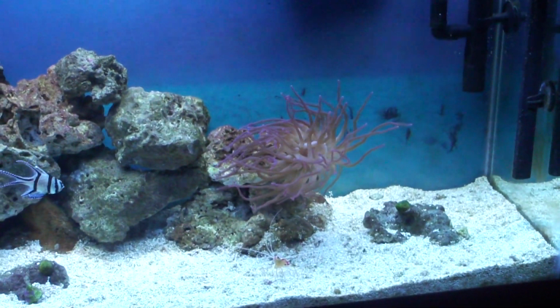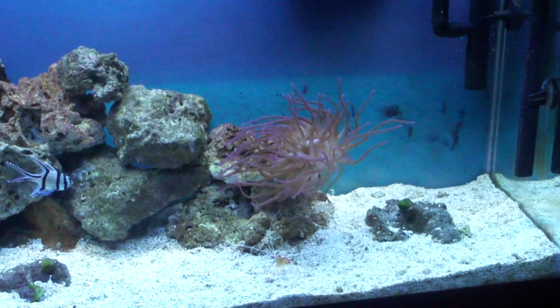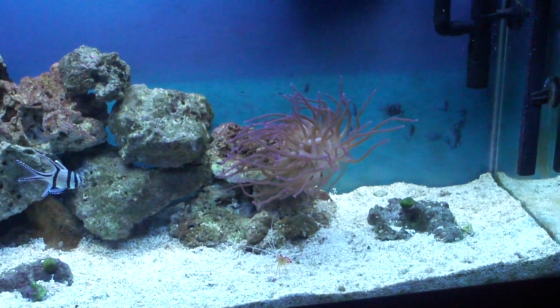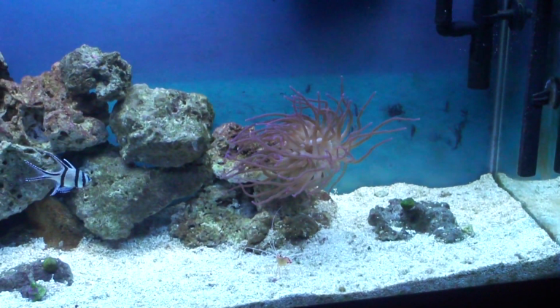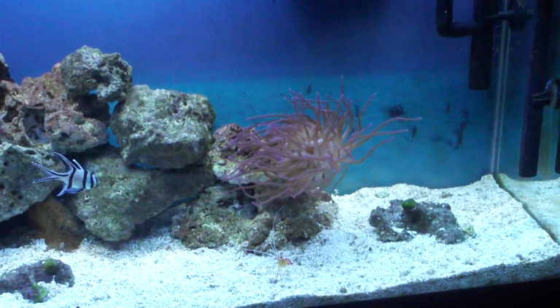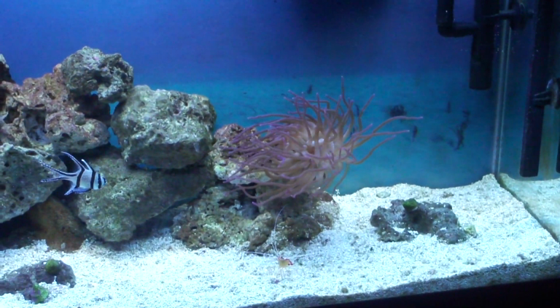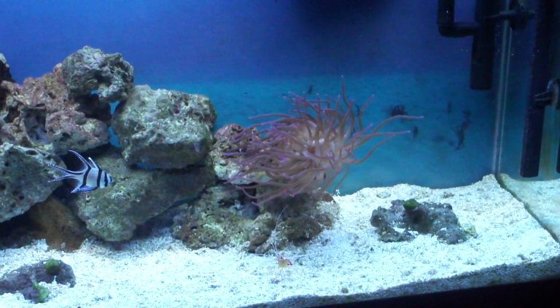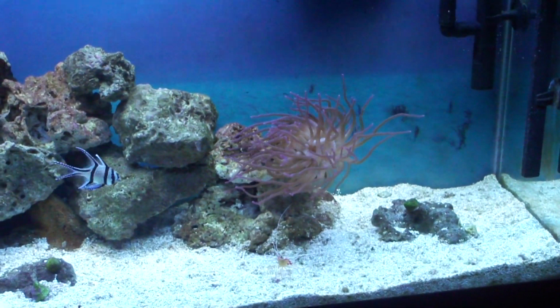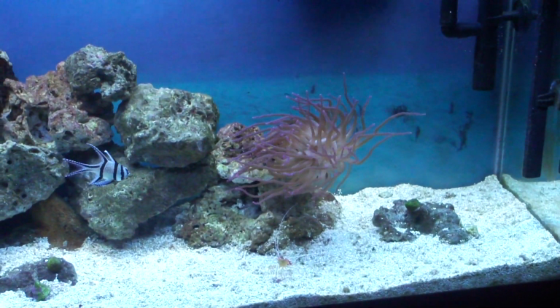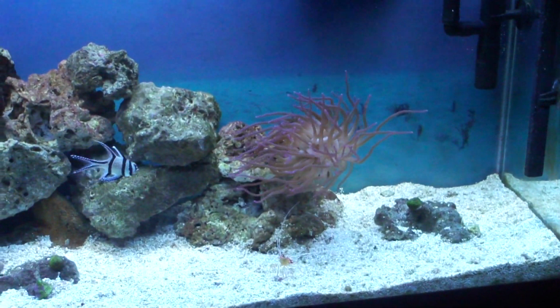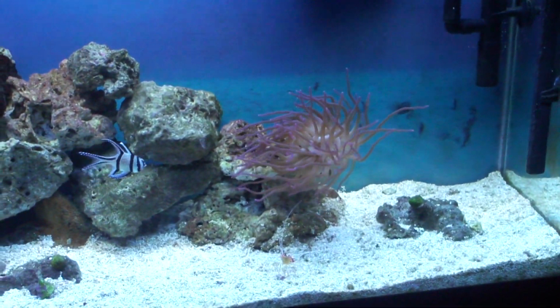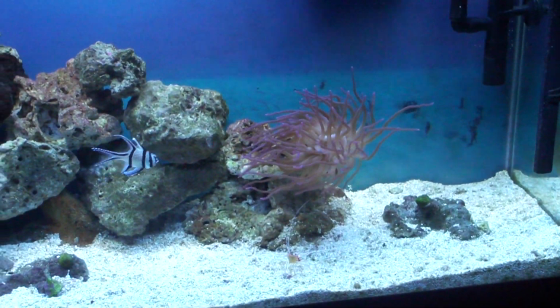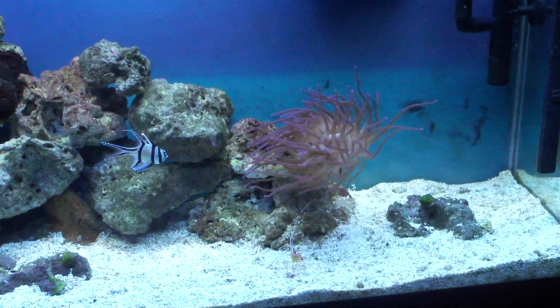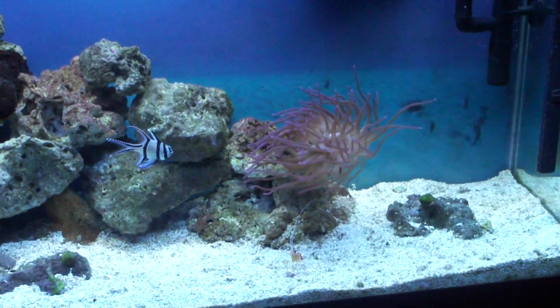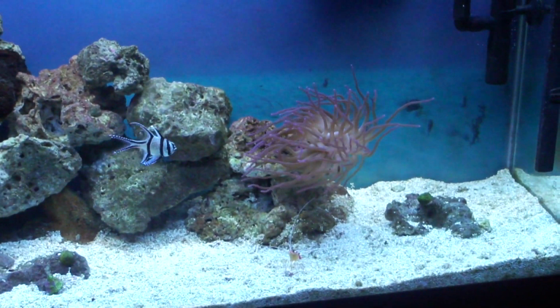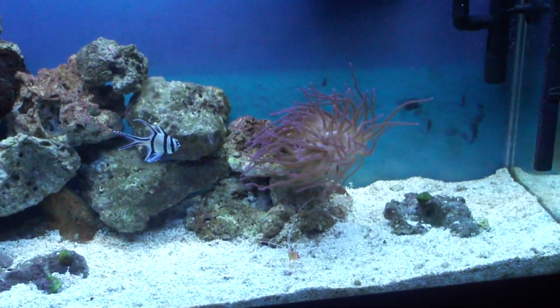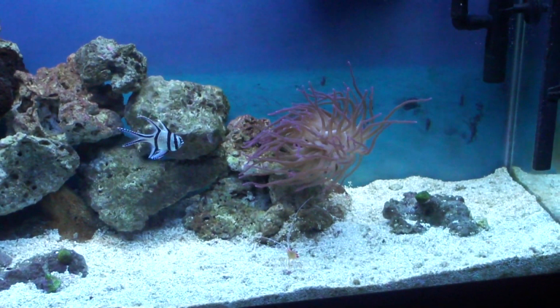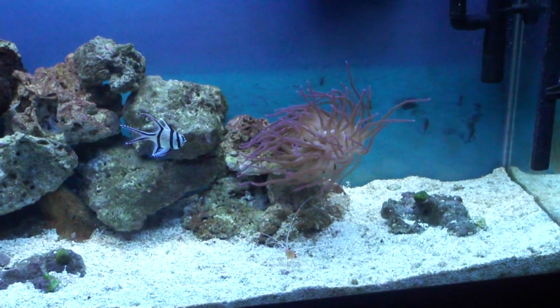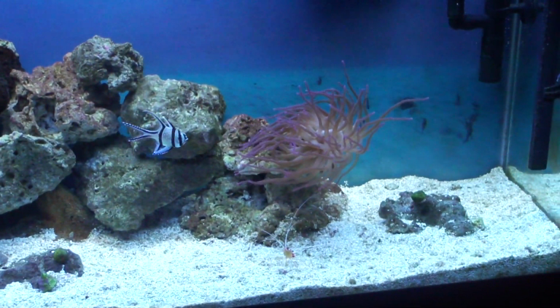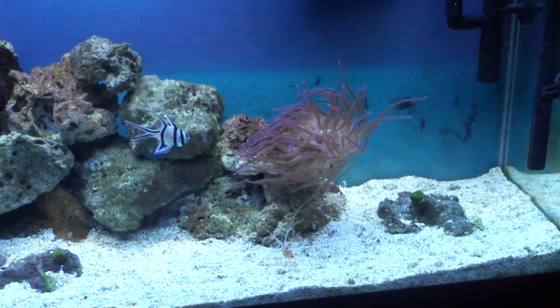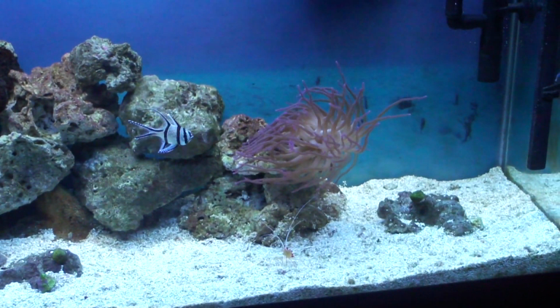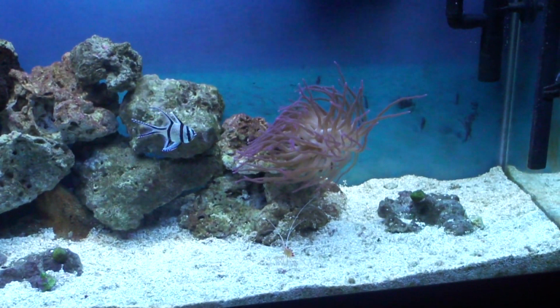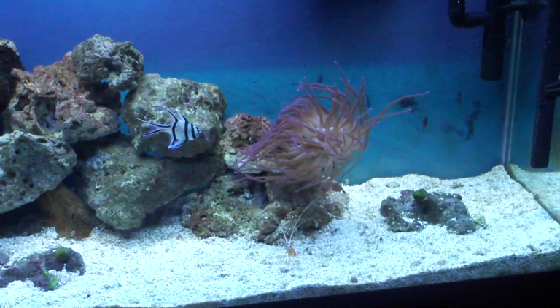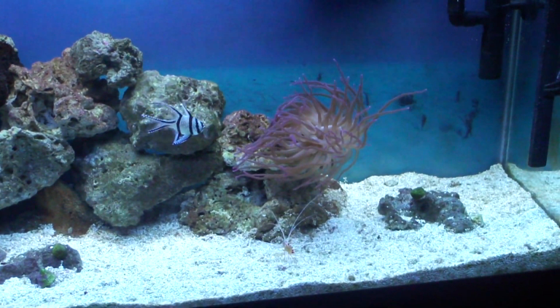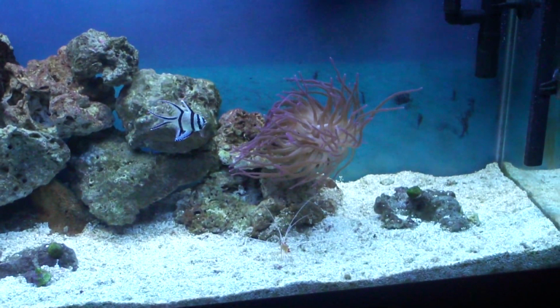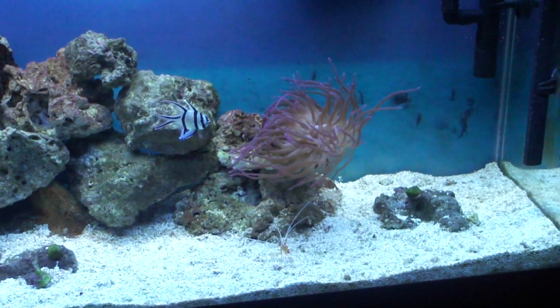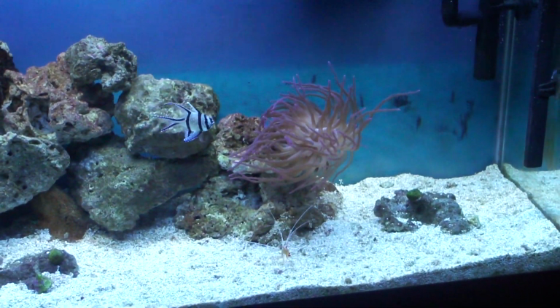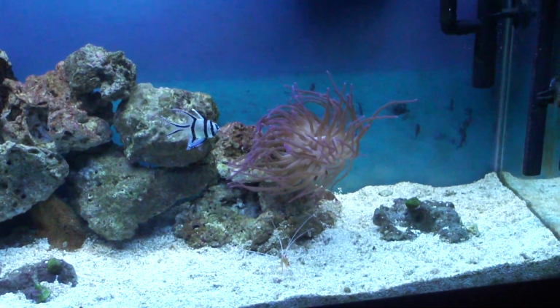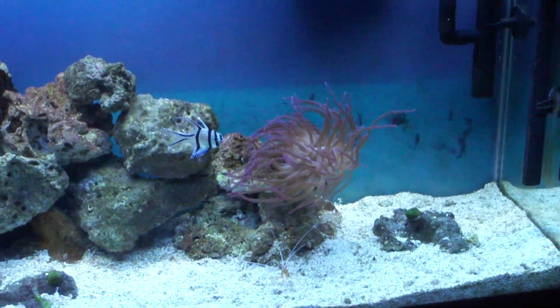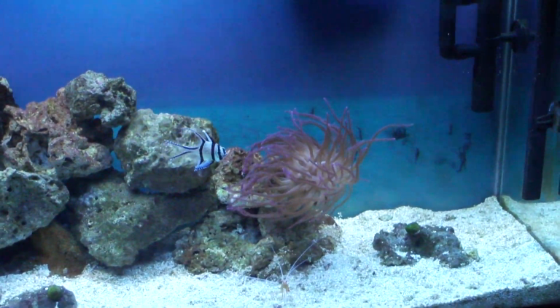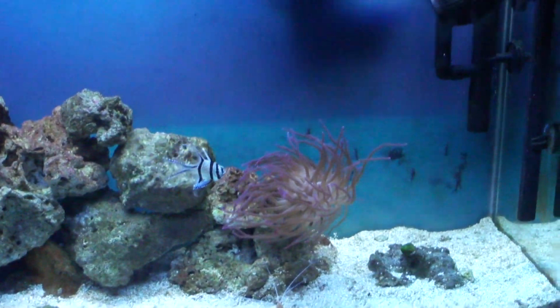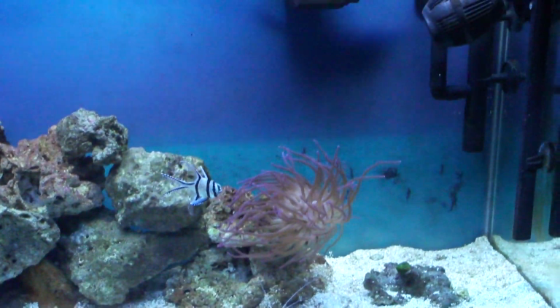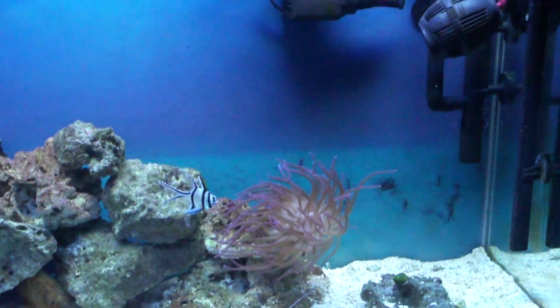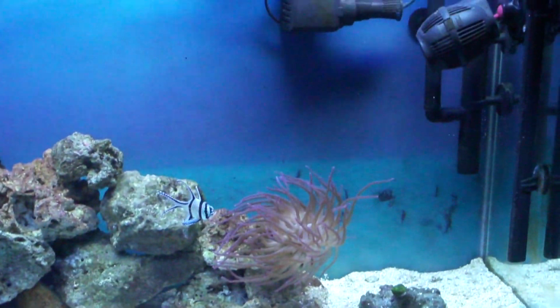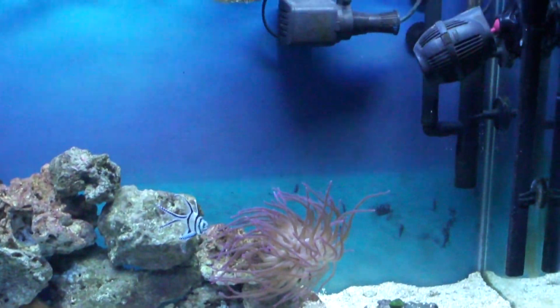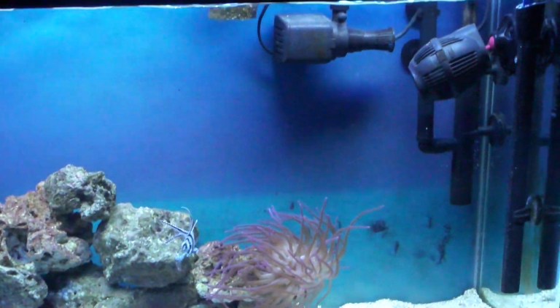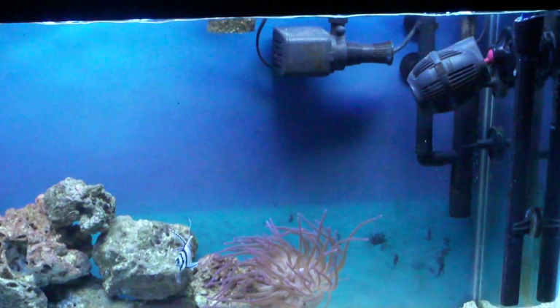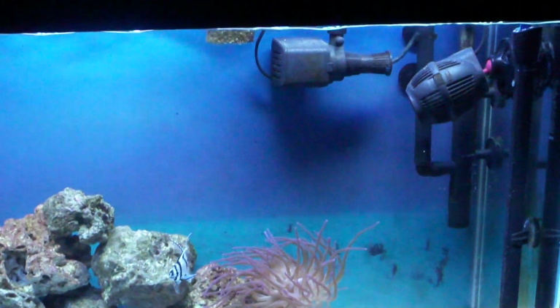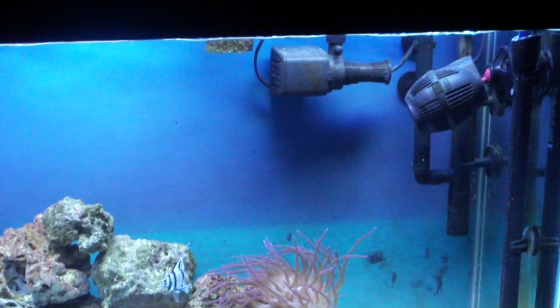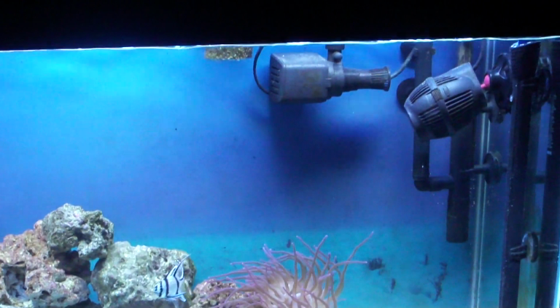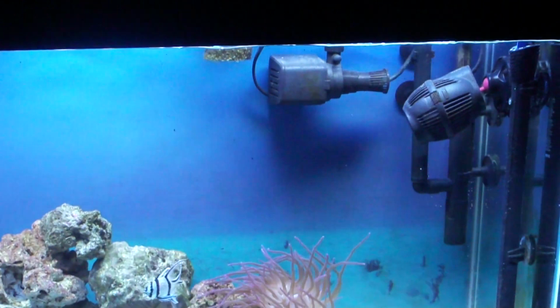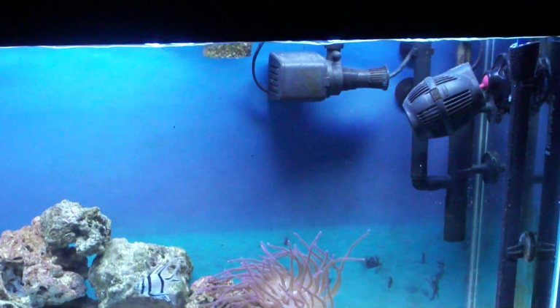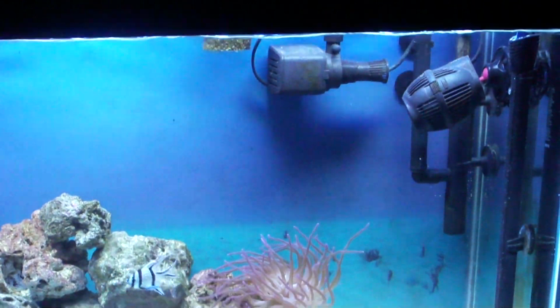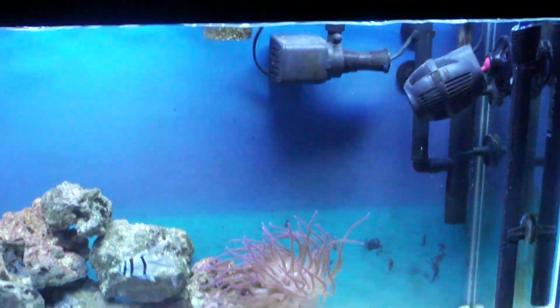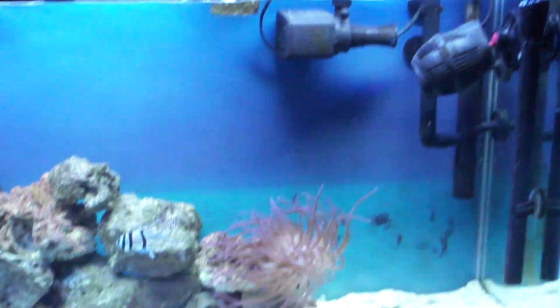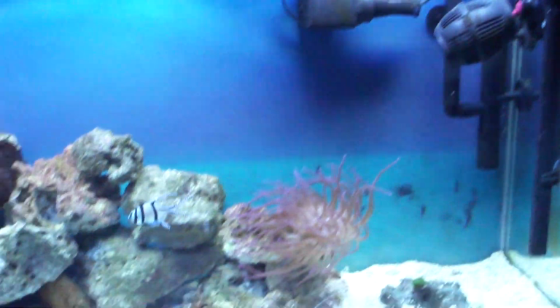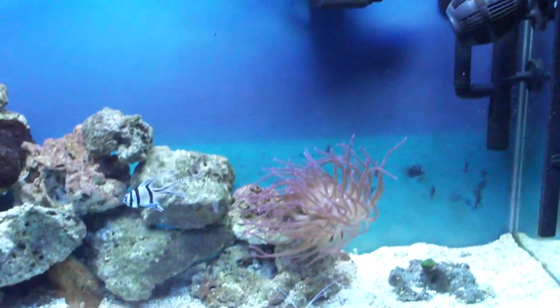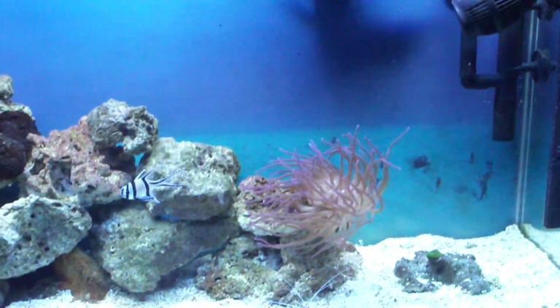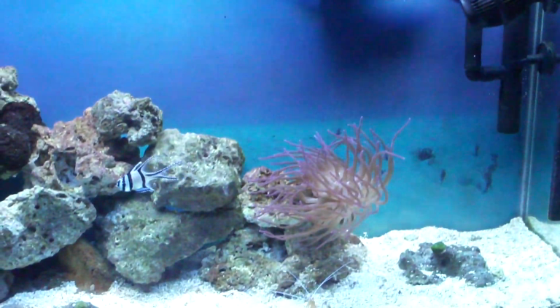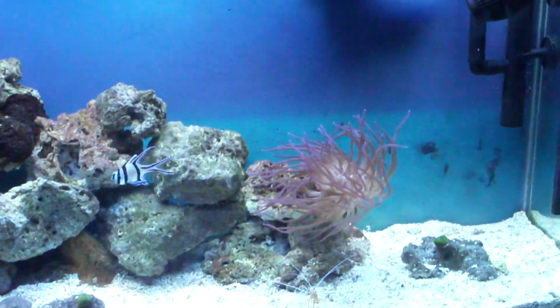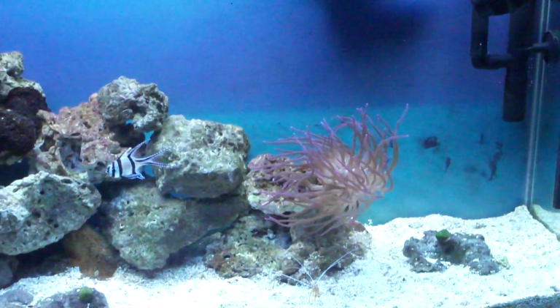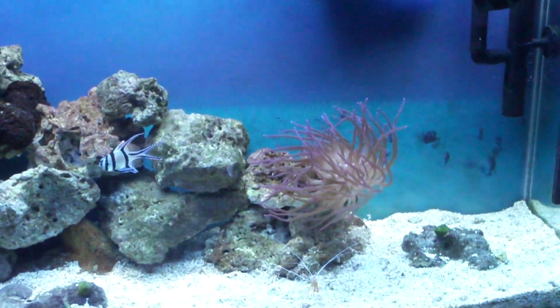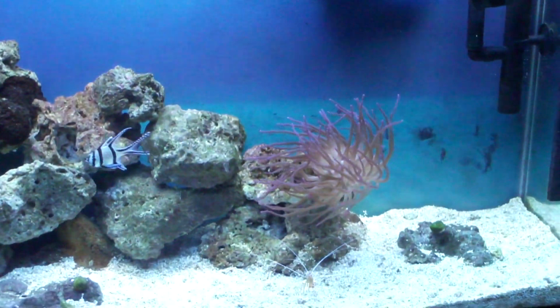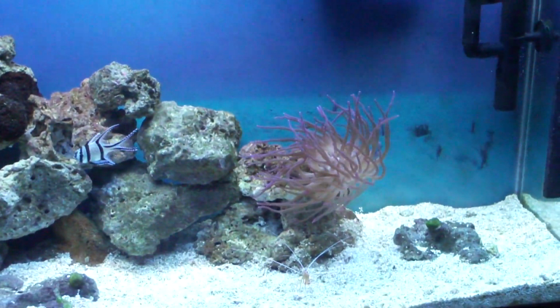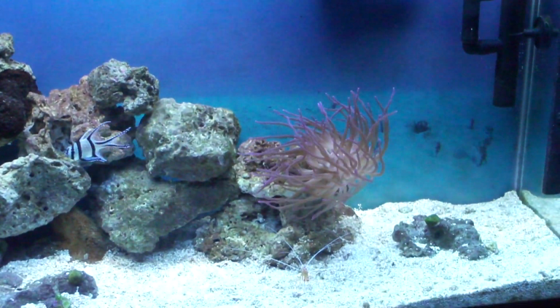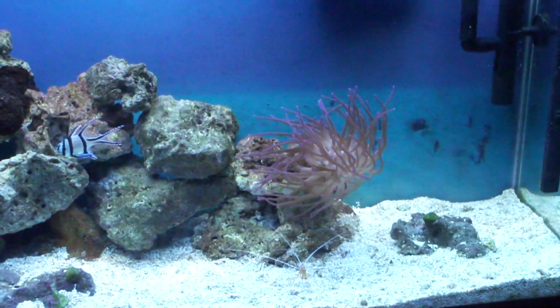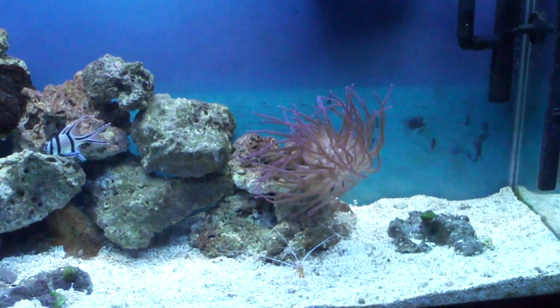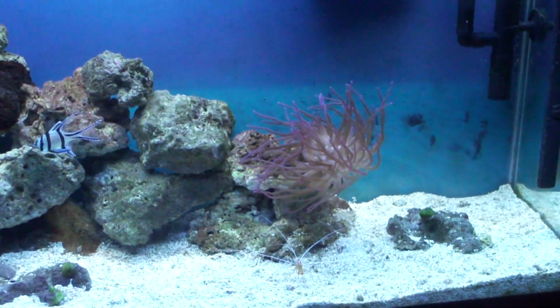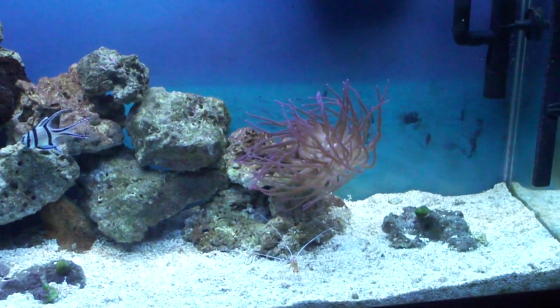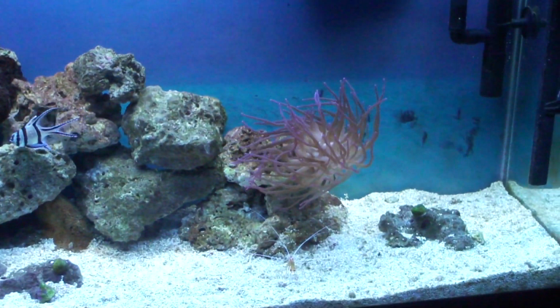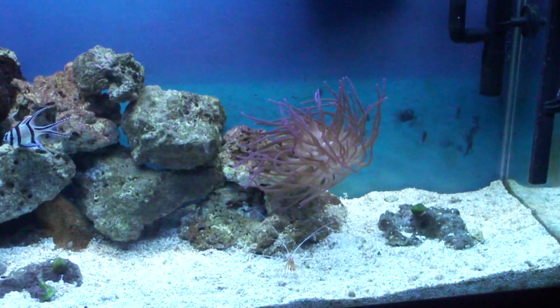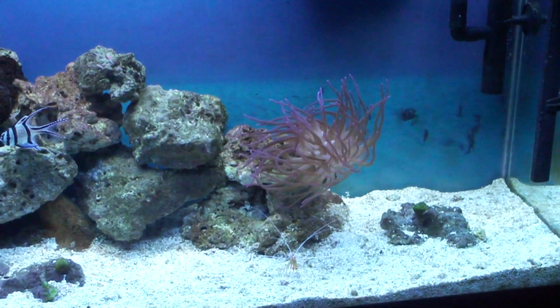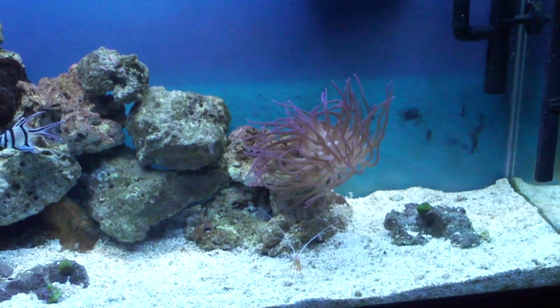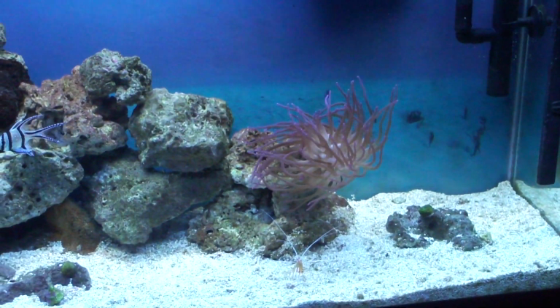Hey guys, I'm just back again for a quick update of my 55 gallon saltwater tank.